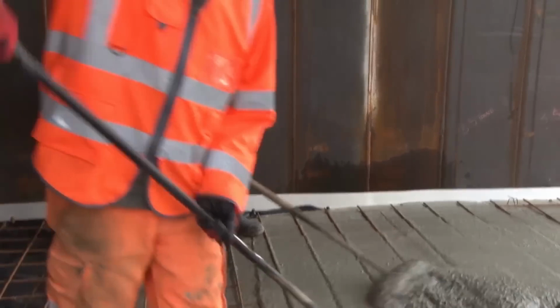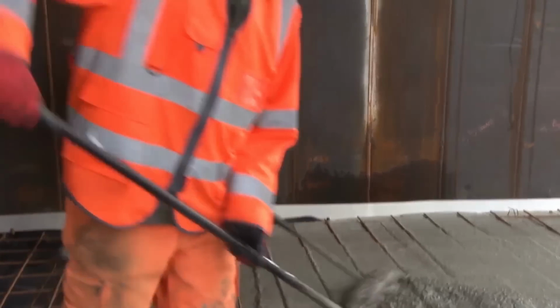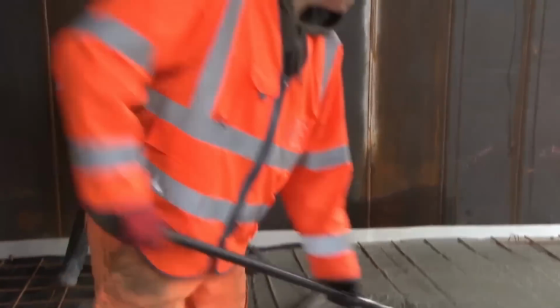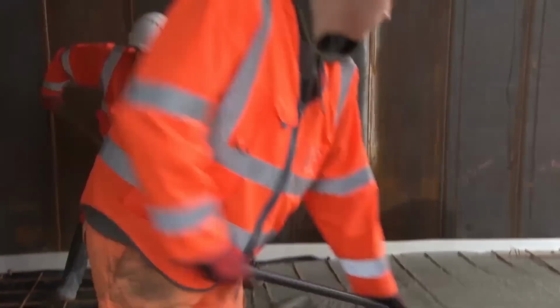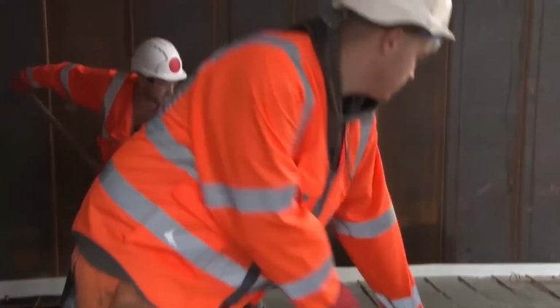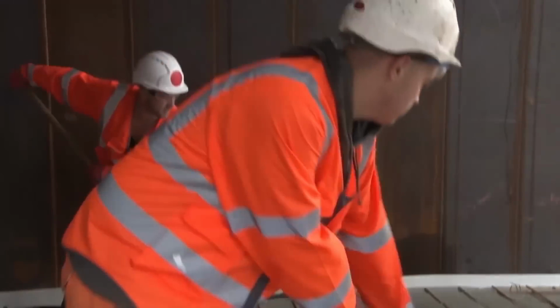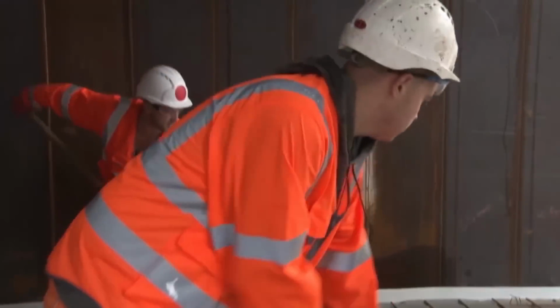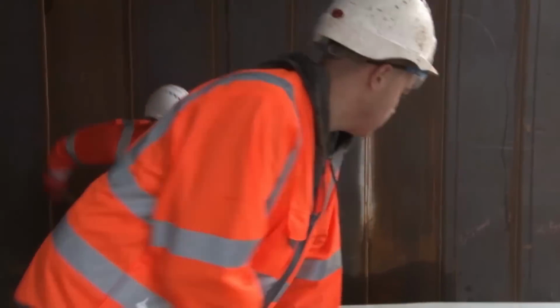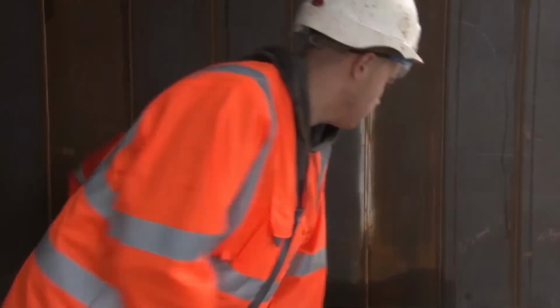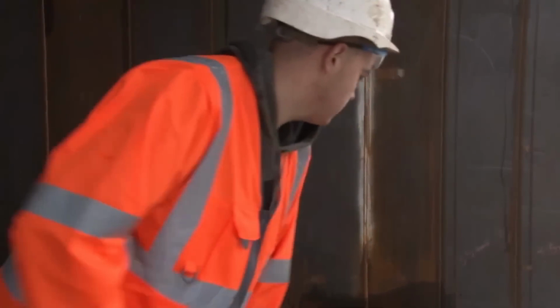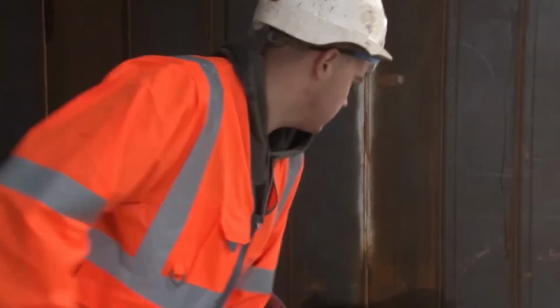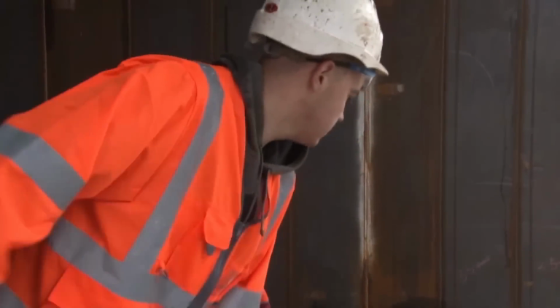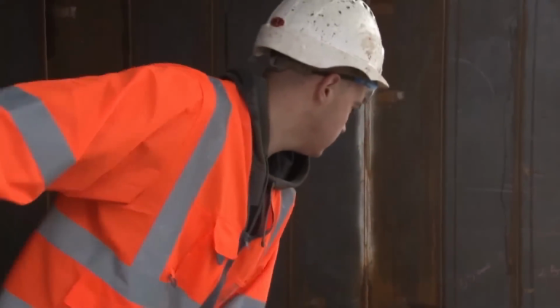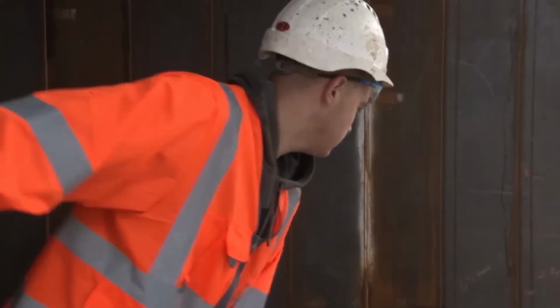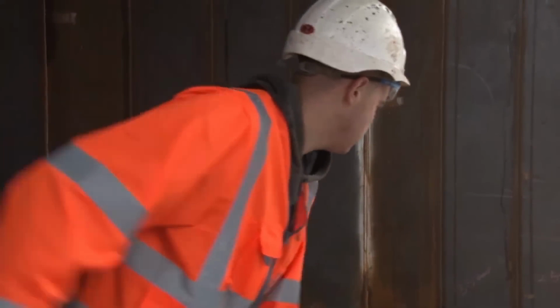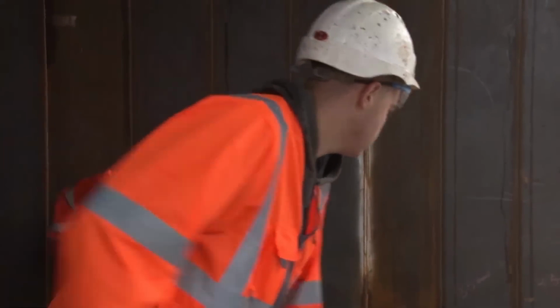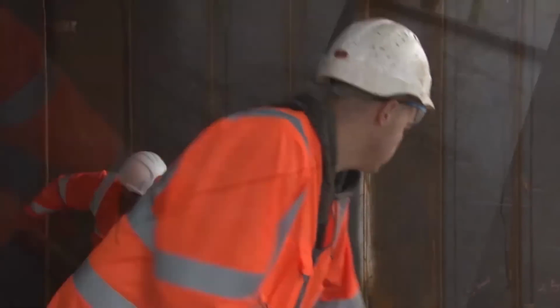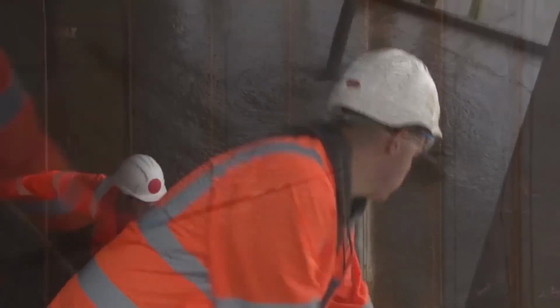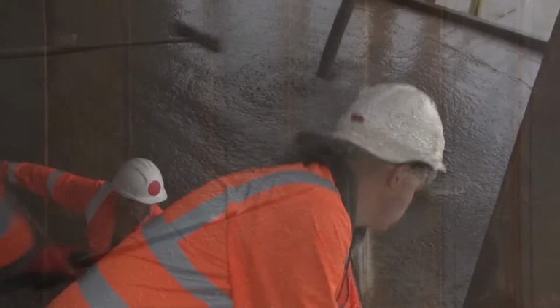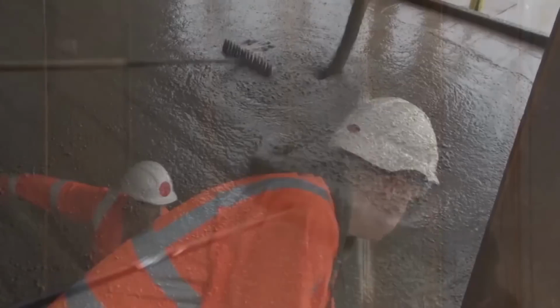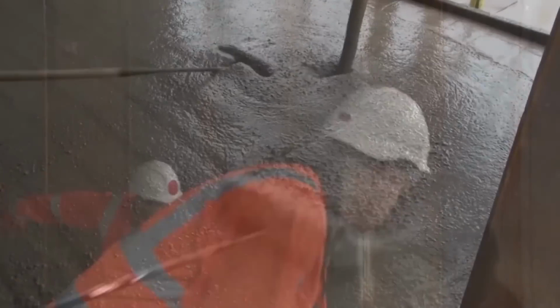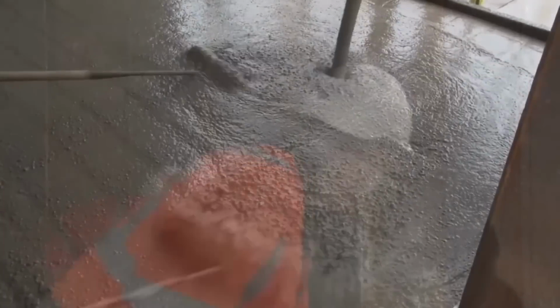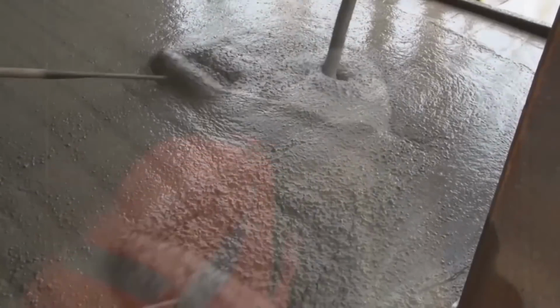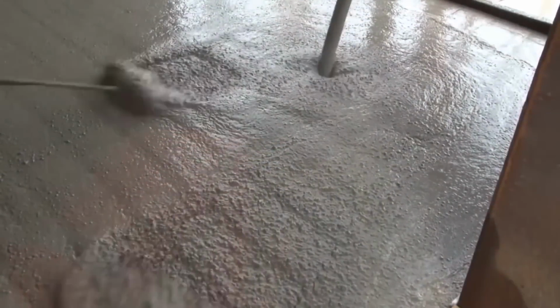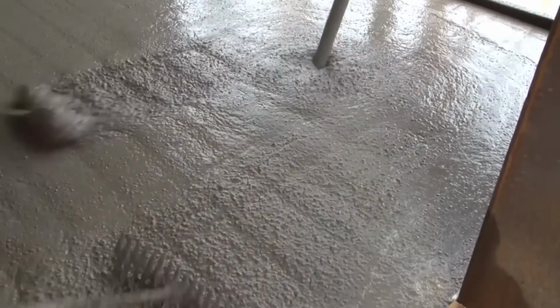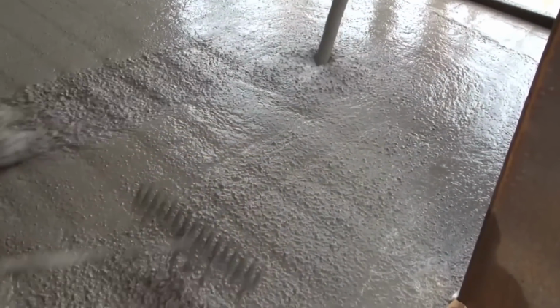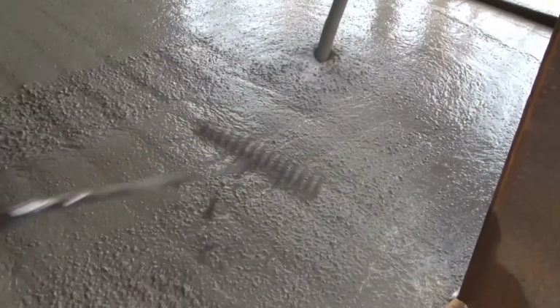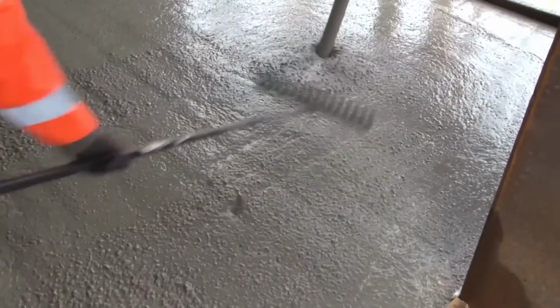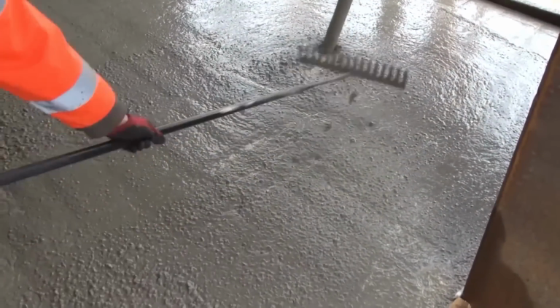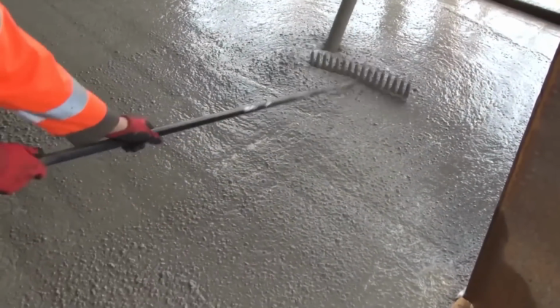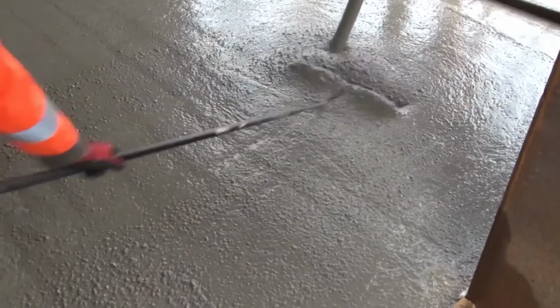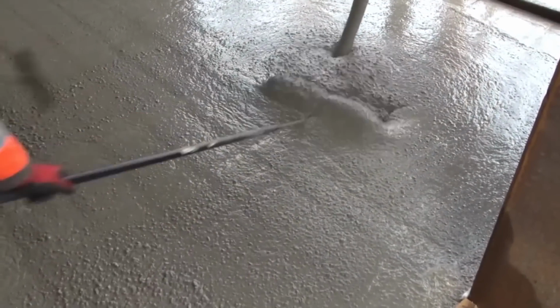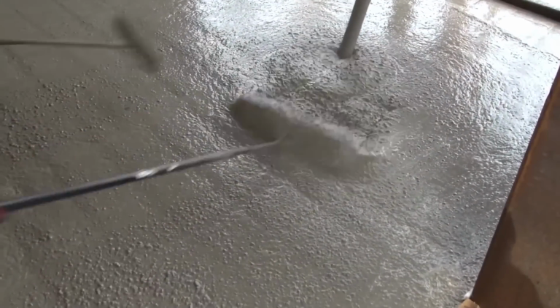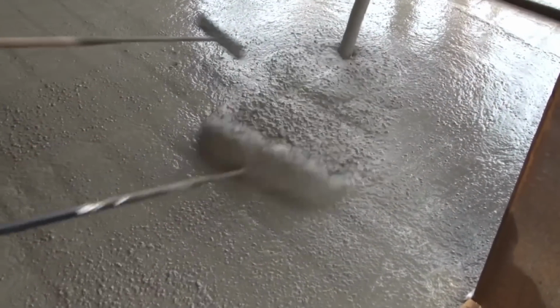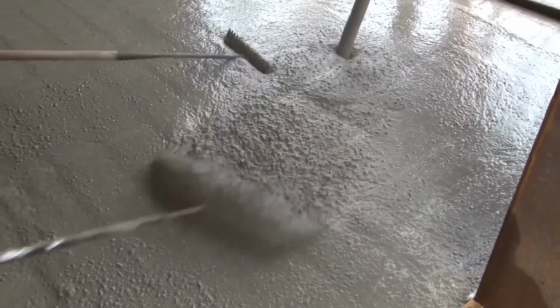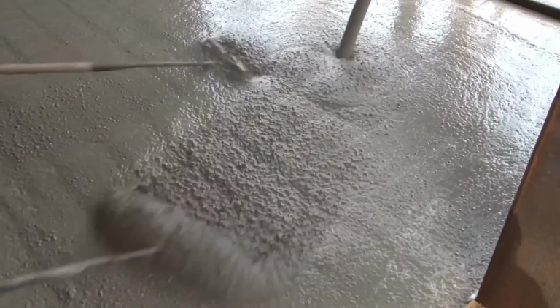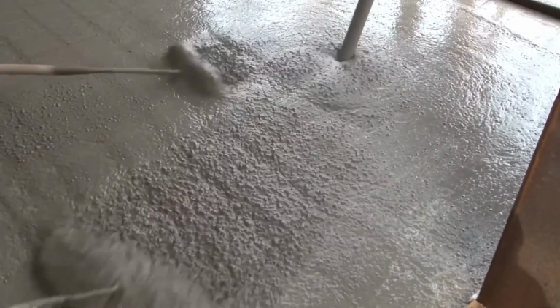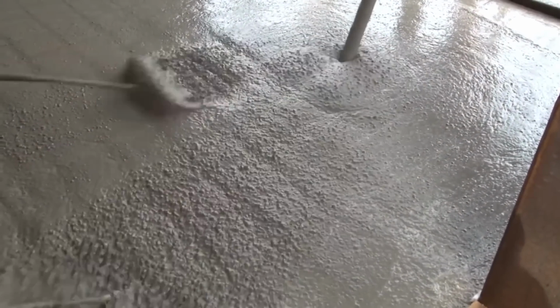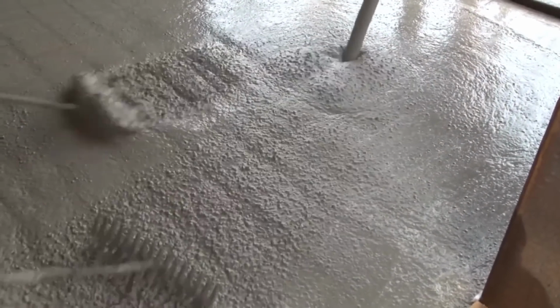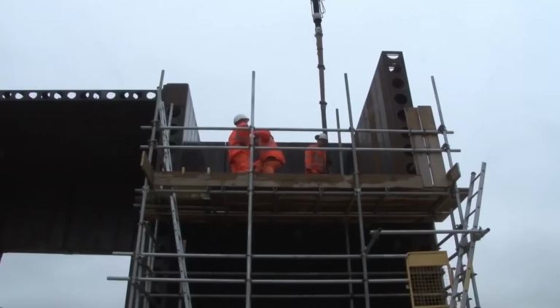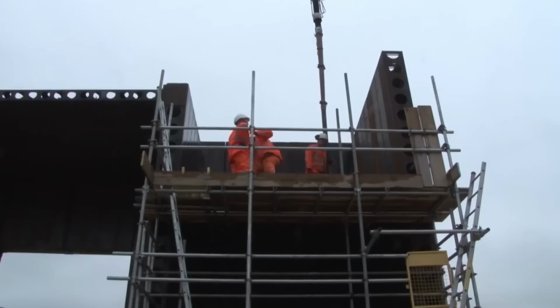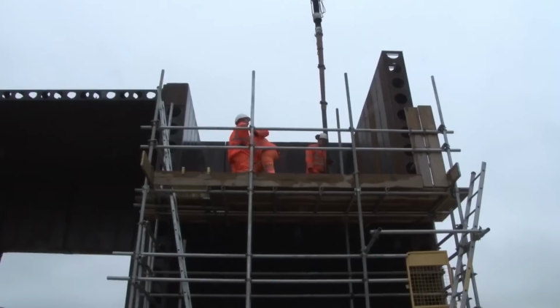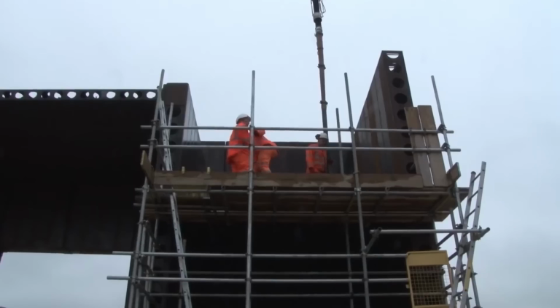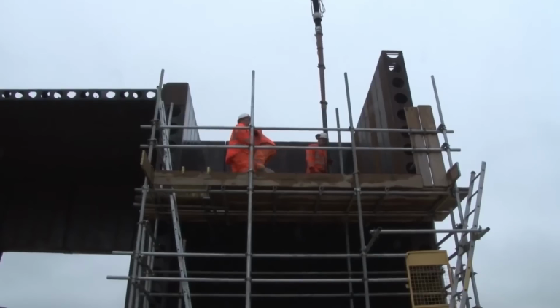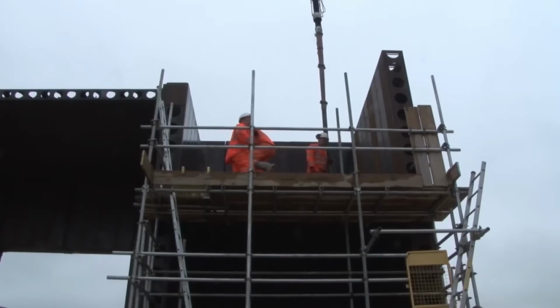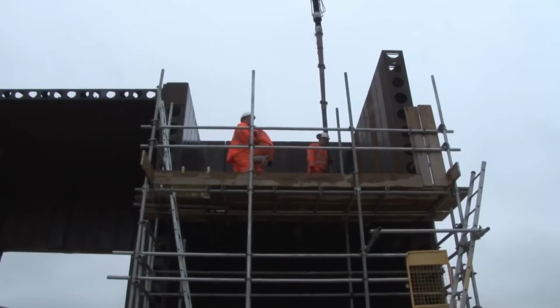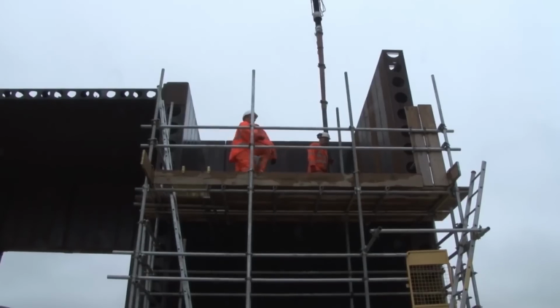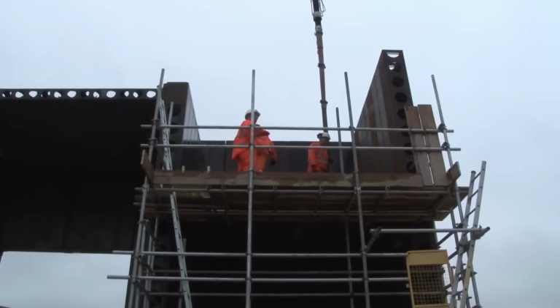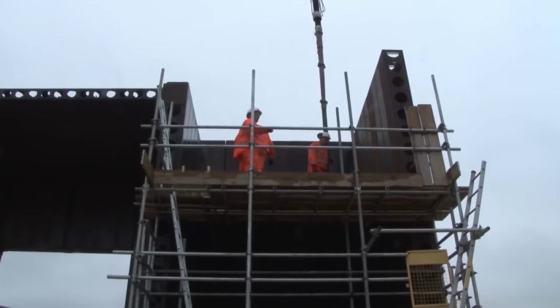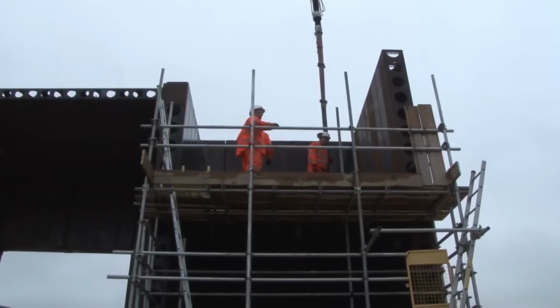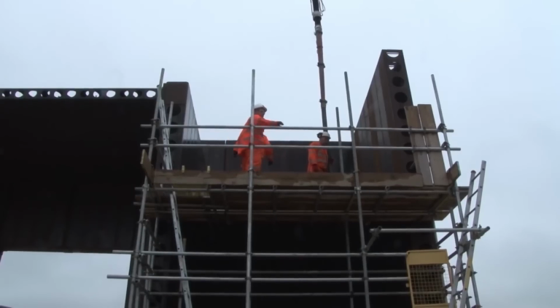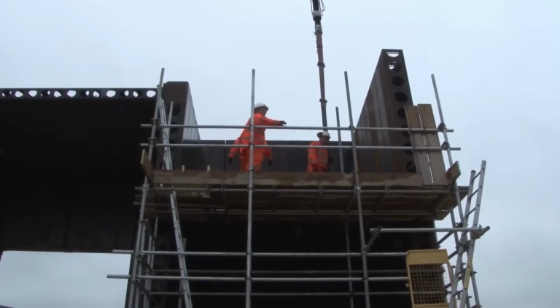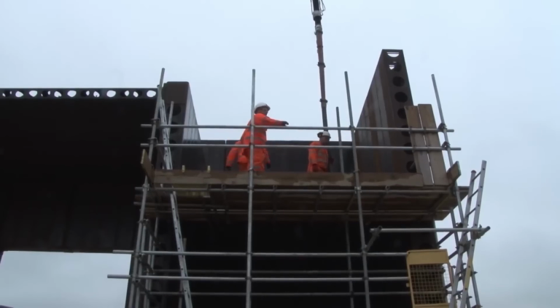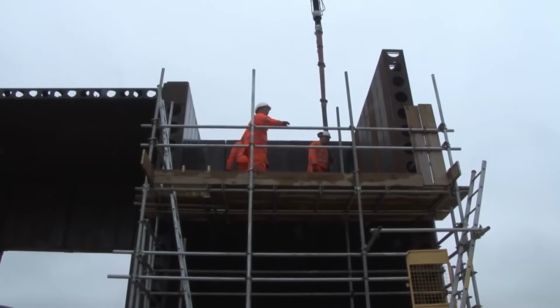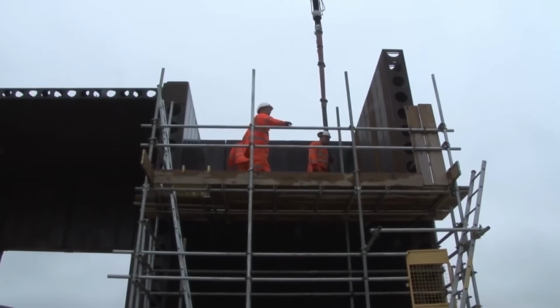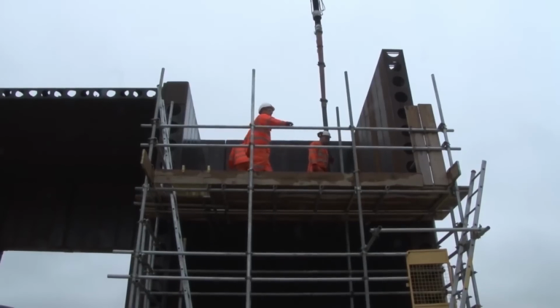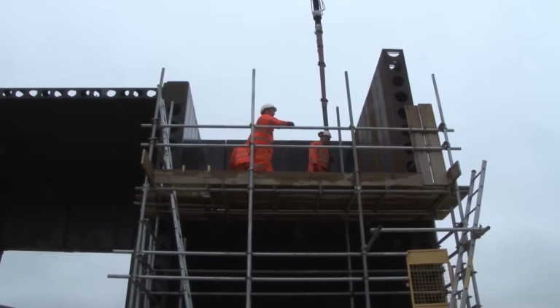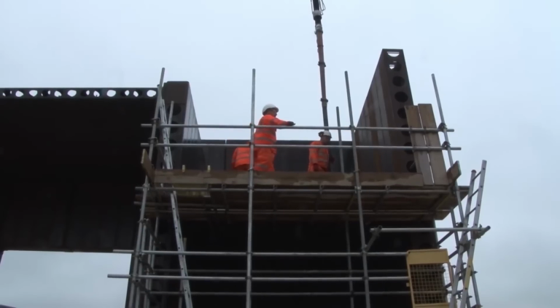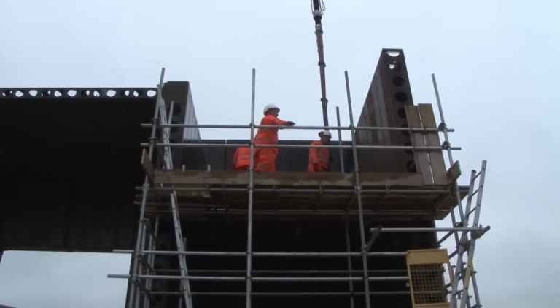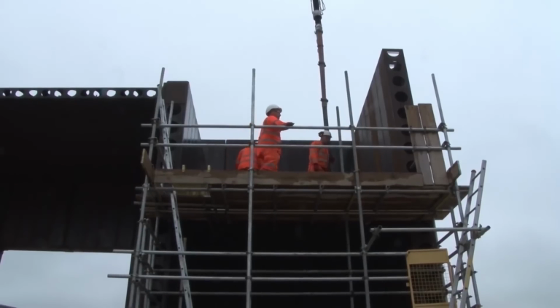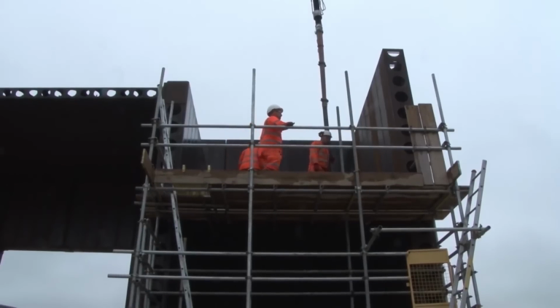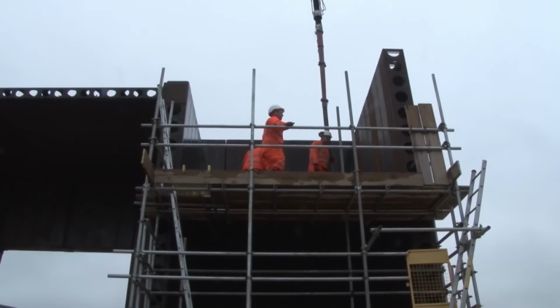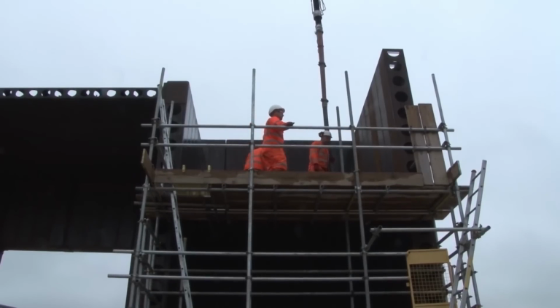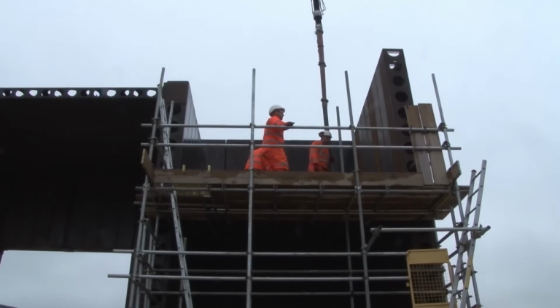Finally, after the welding process joins the steel pieces into modules, concrete is poured into the space between the steel bricks.